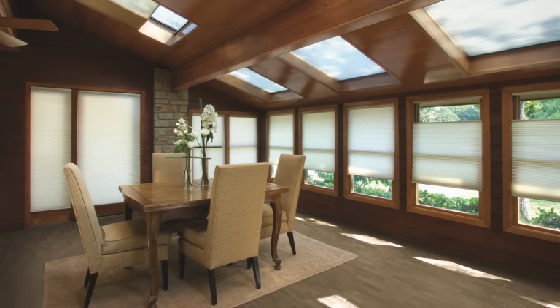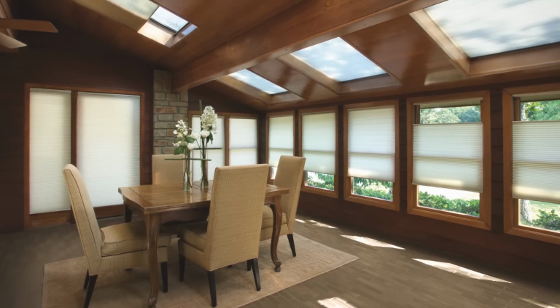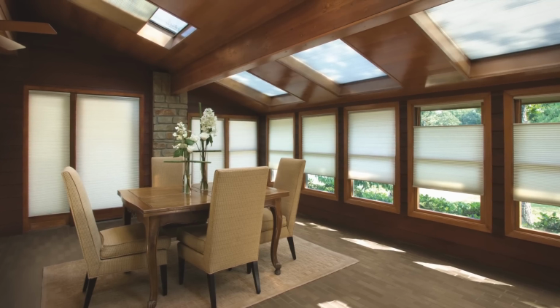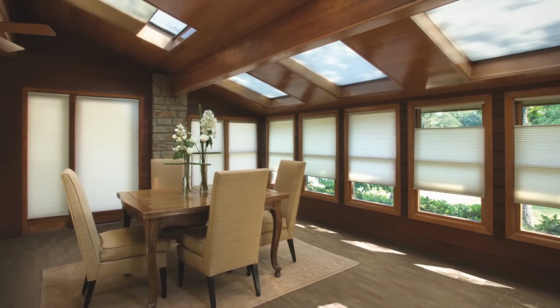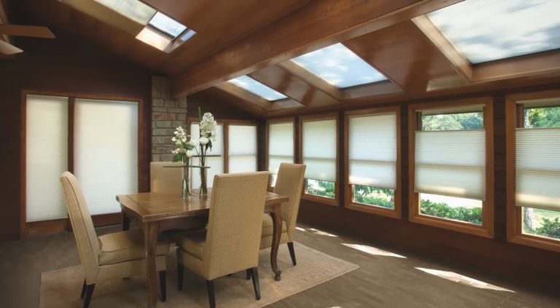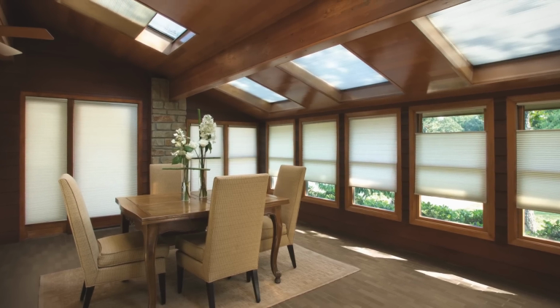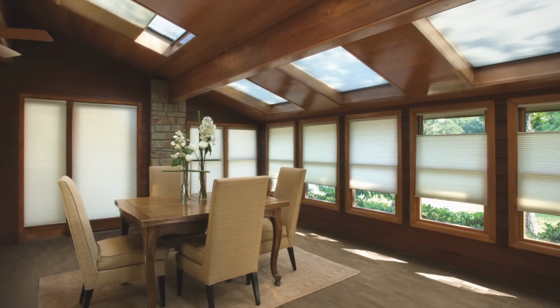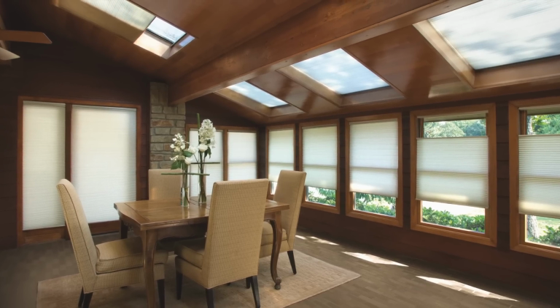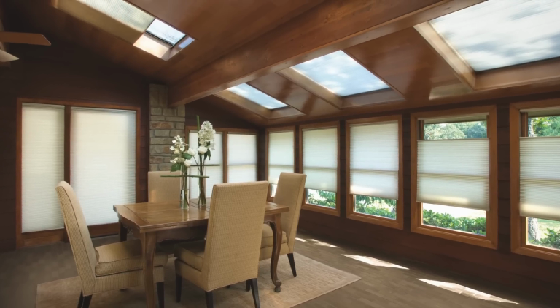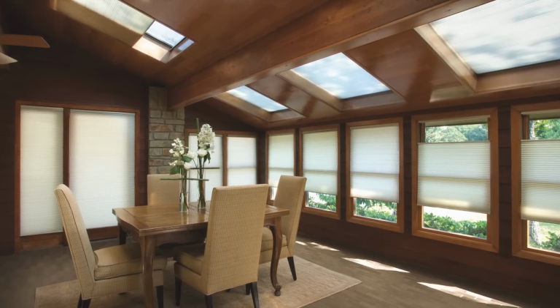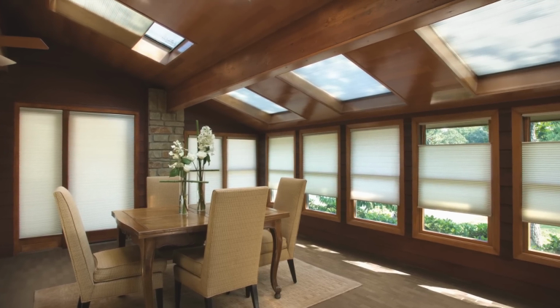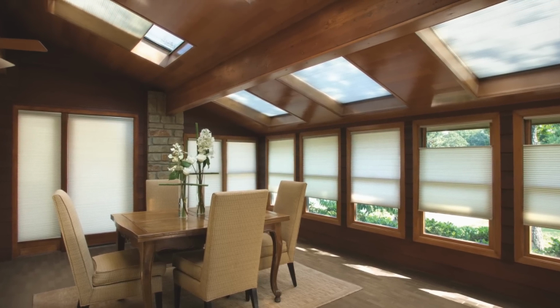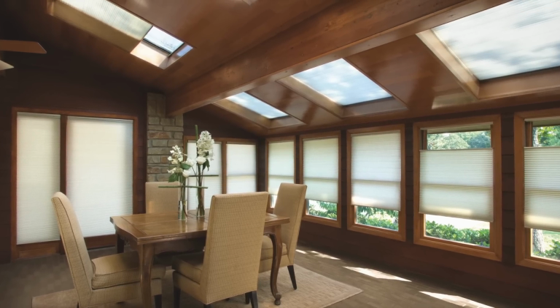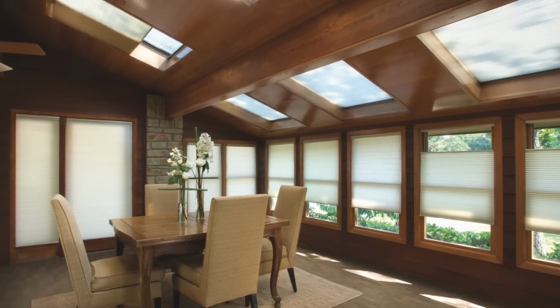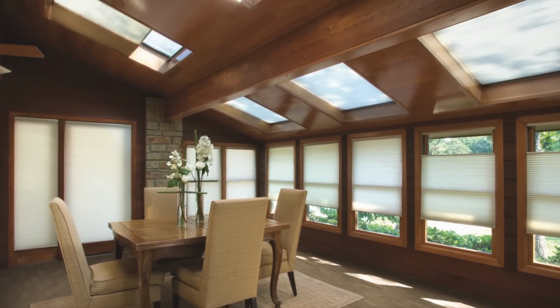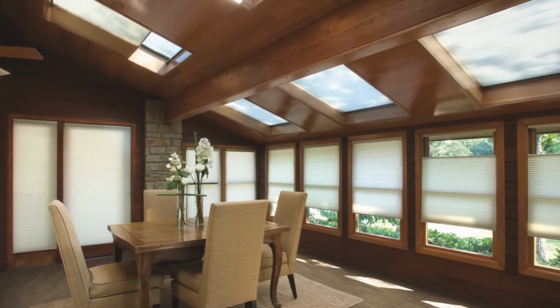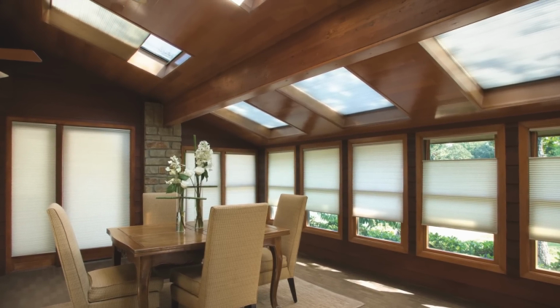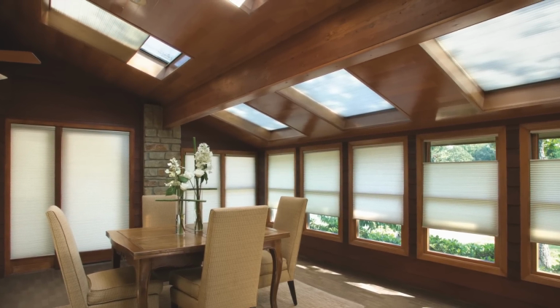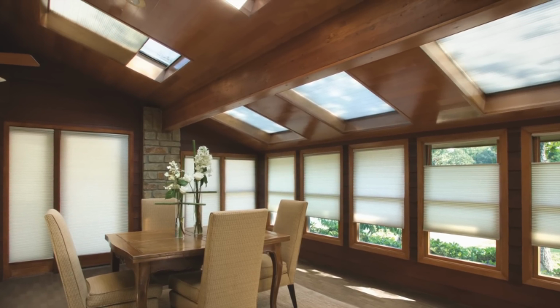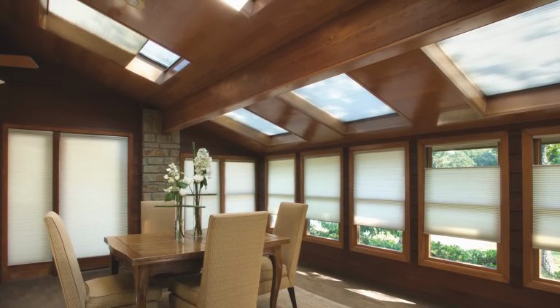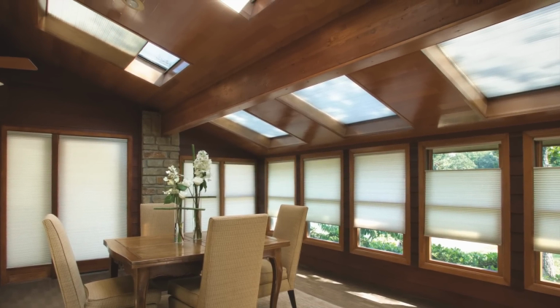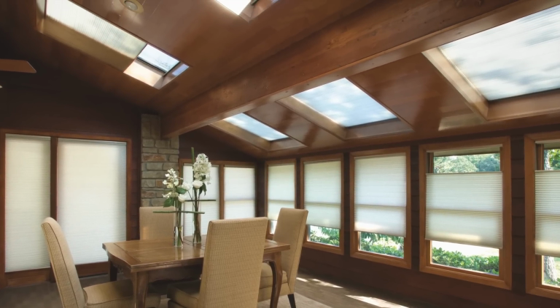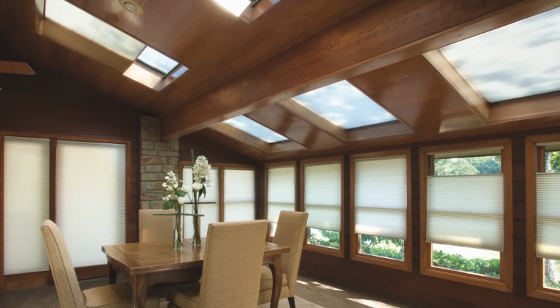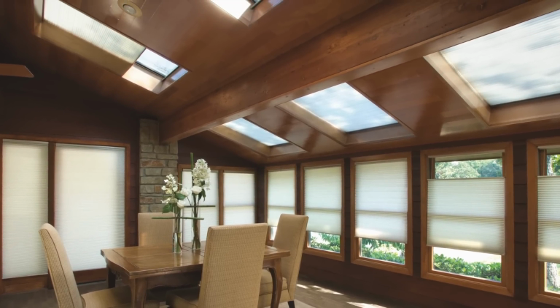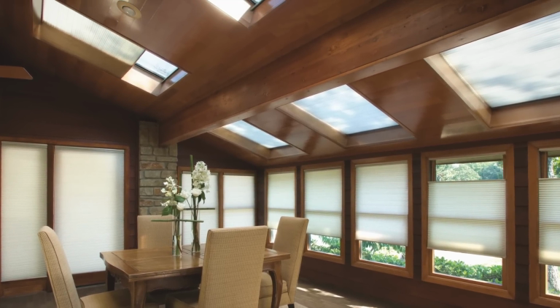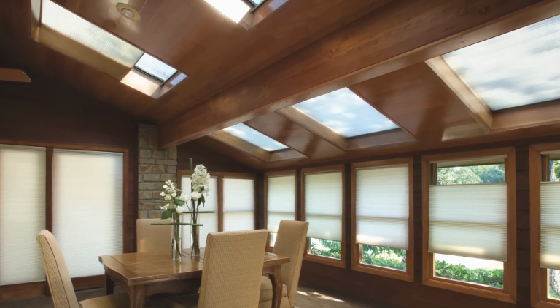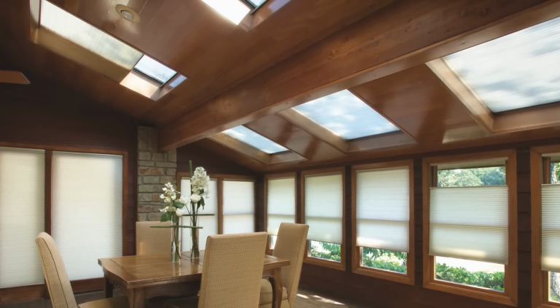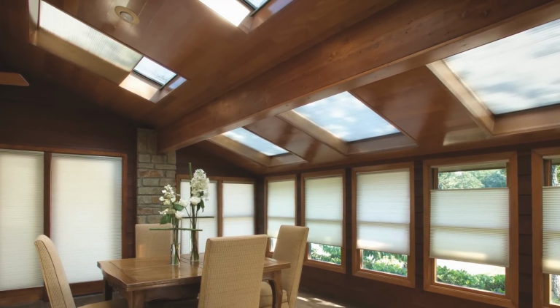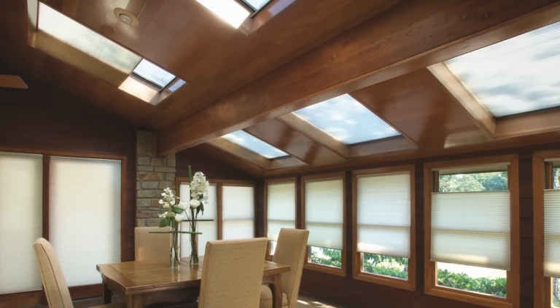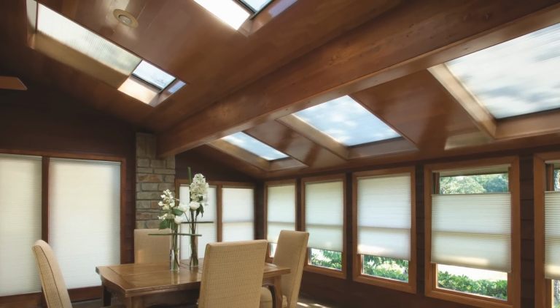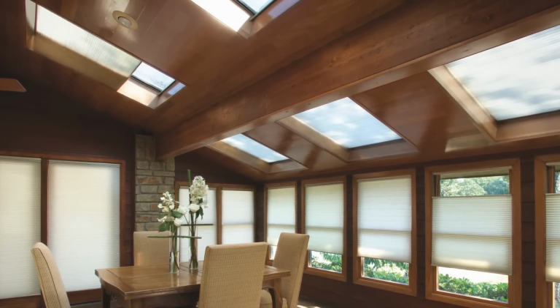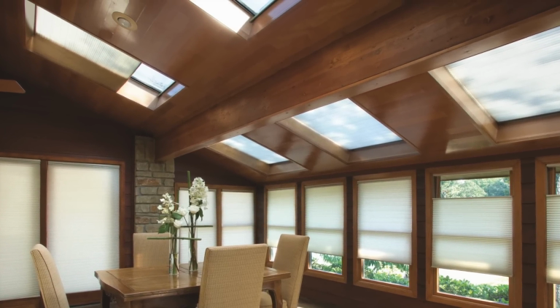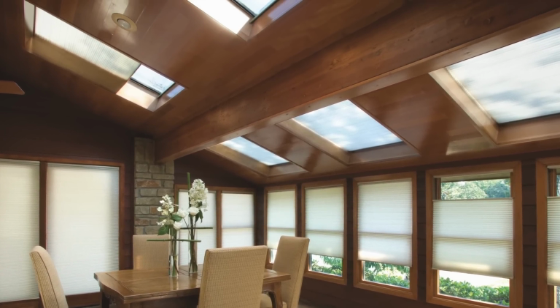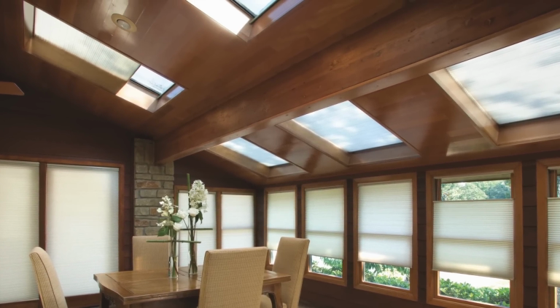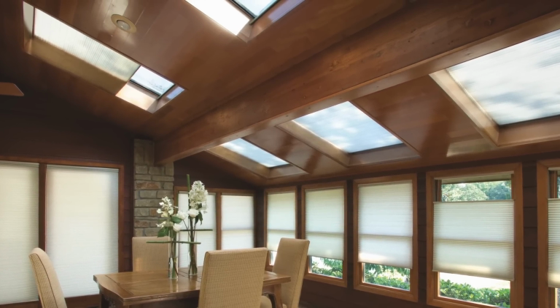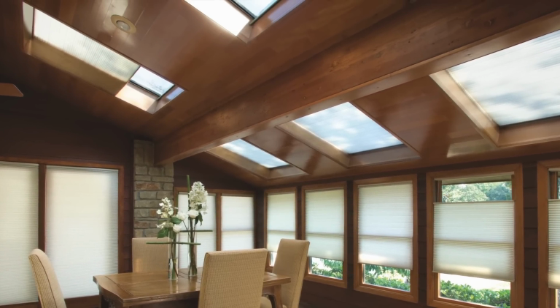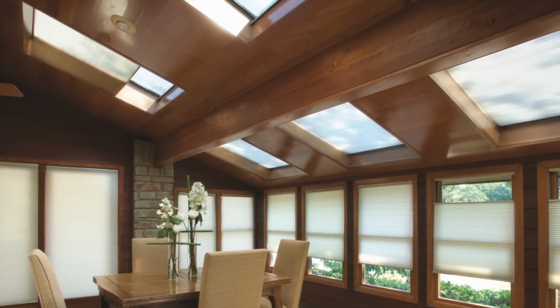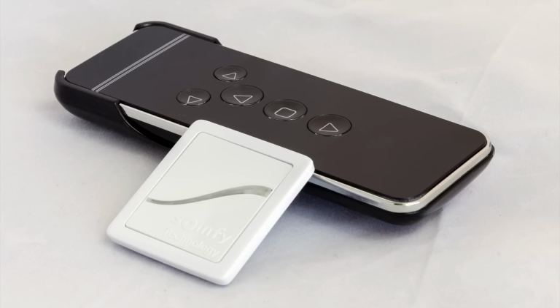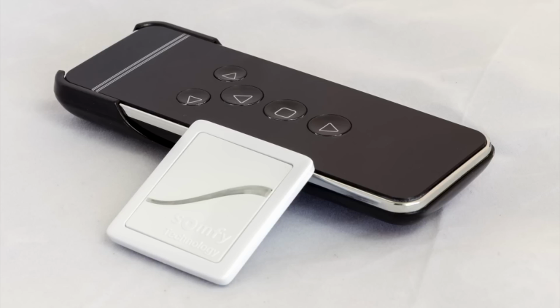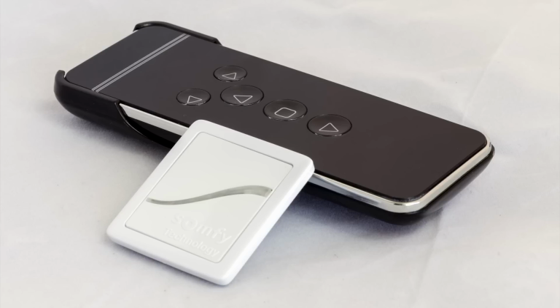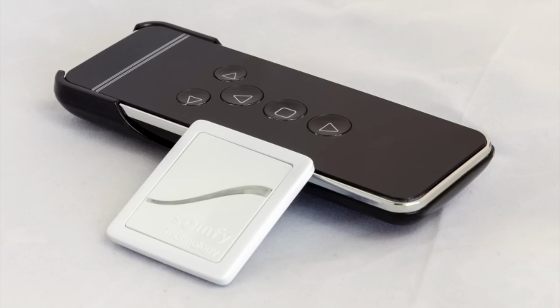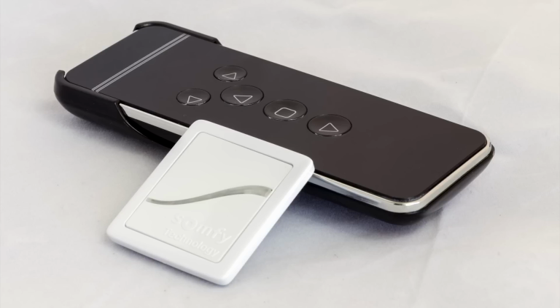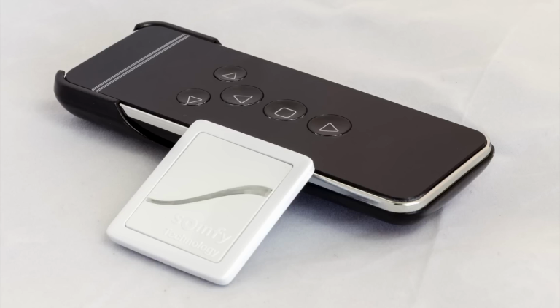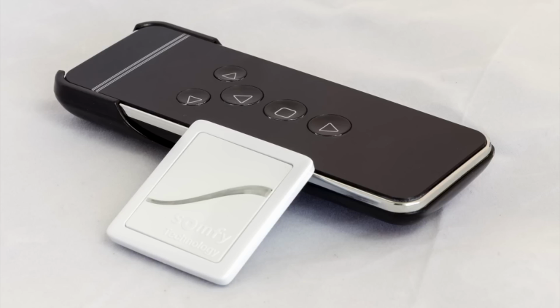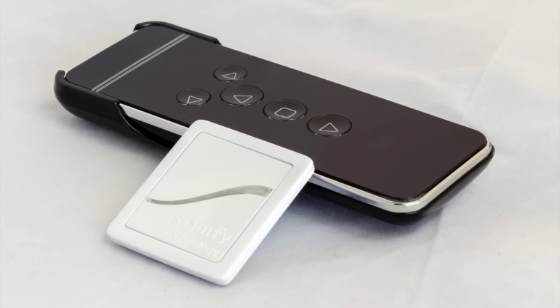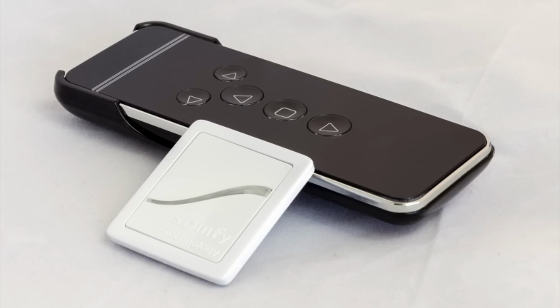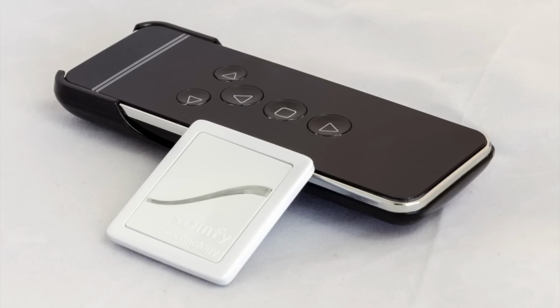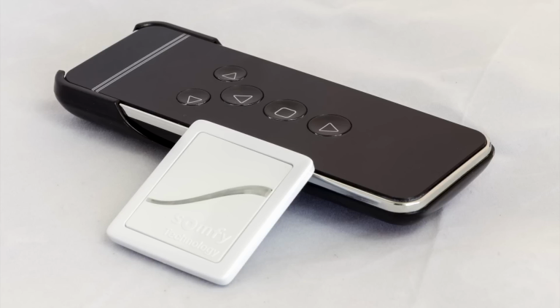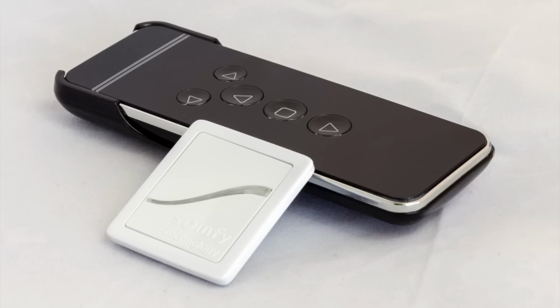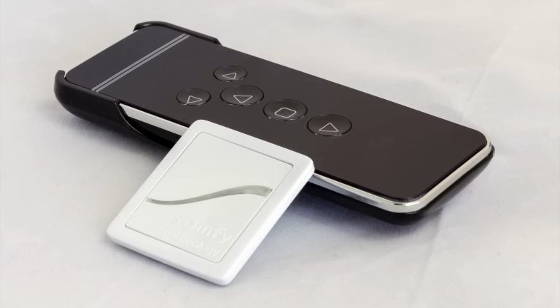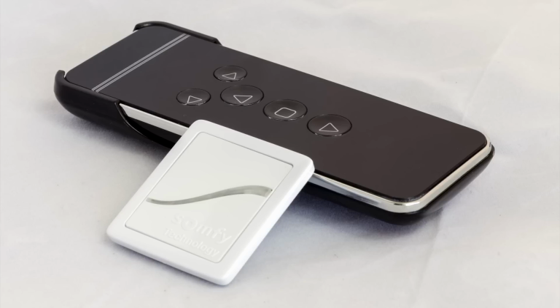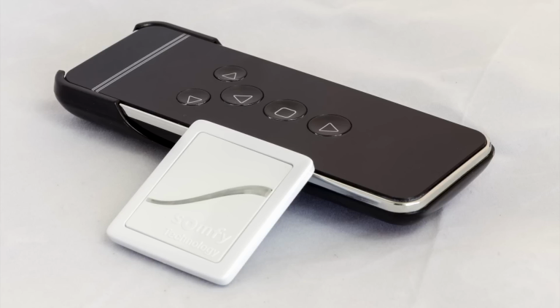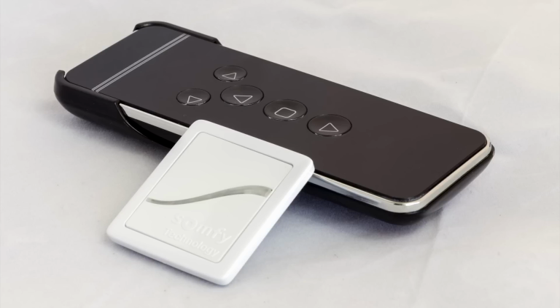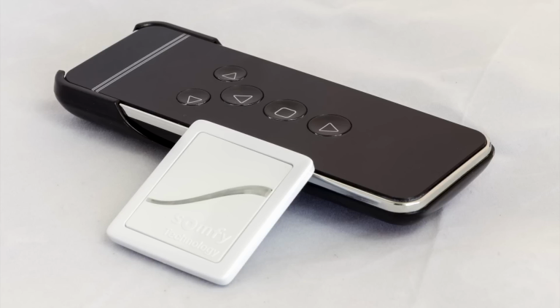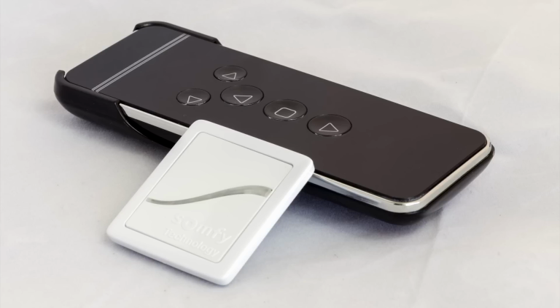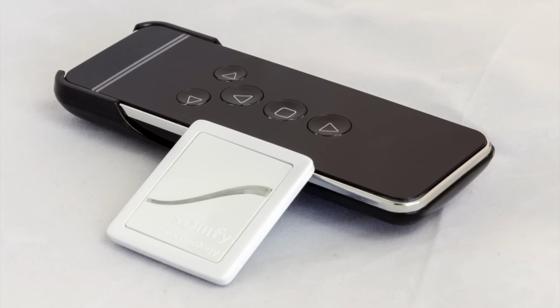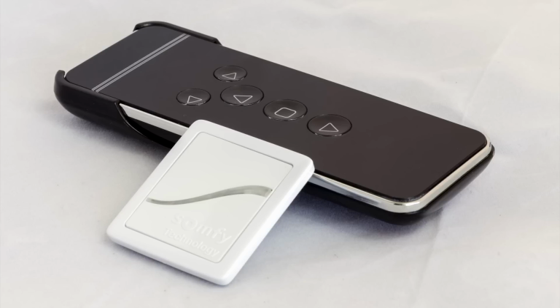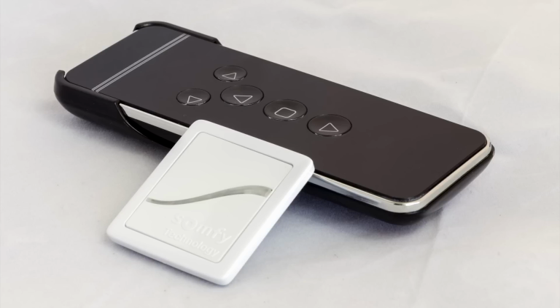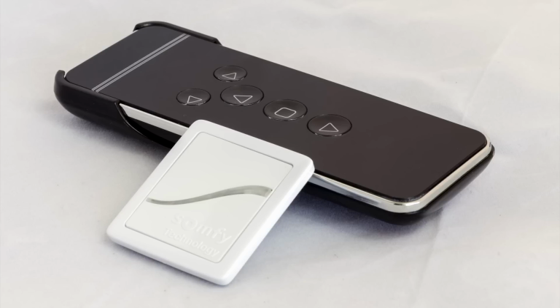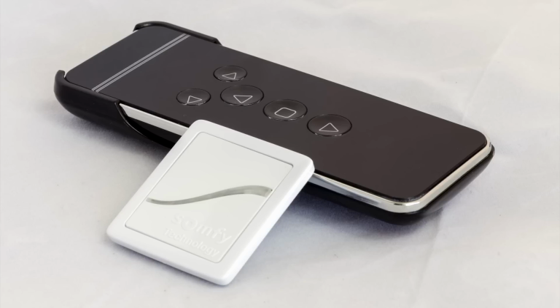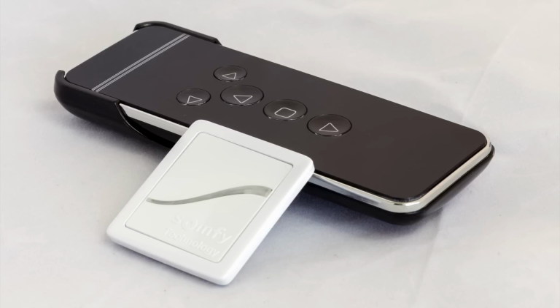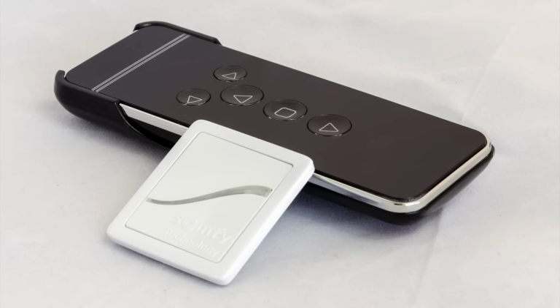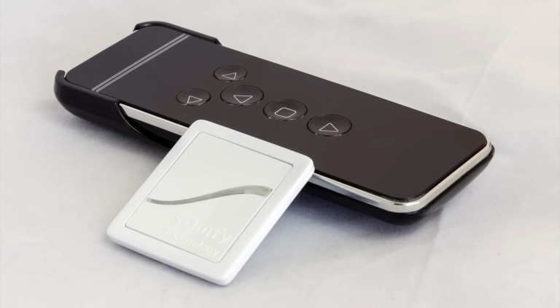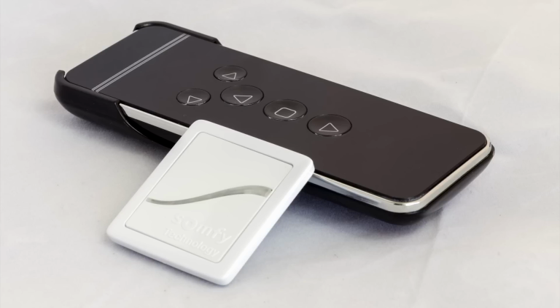Our motorized window treatments are cord free, making them a safe choice in homes with small children and pets. They are also a great choice for hard to reach windows and skylights, making them accessible through the easy to use remote control.